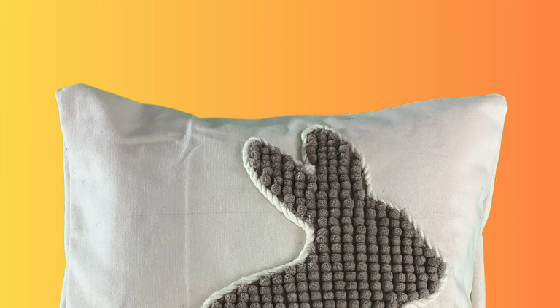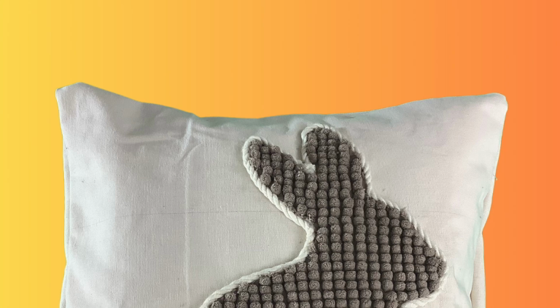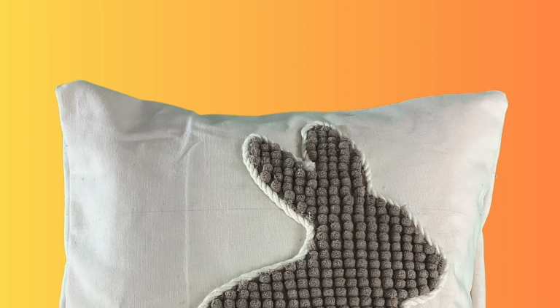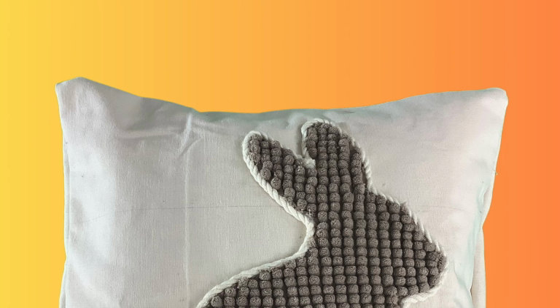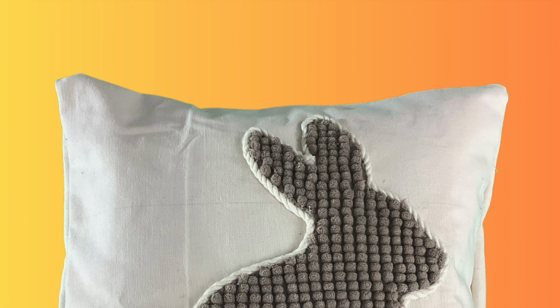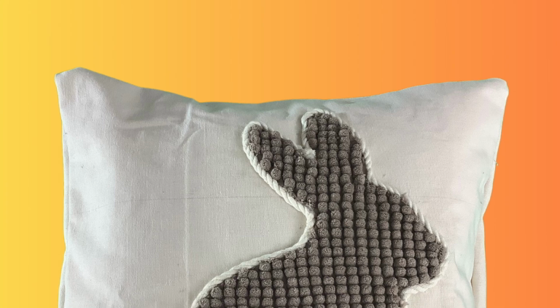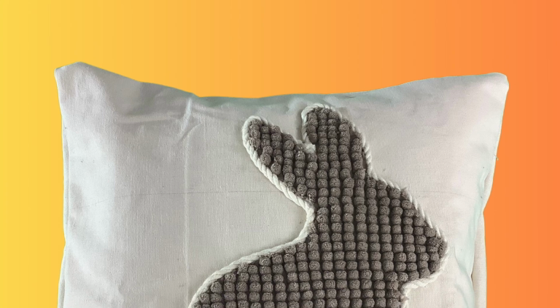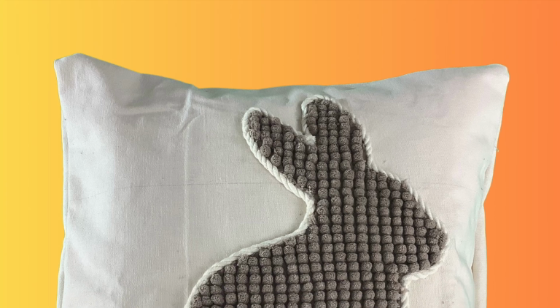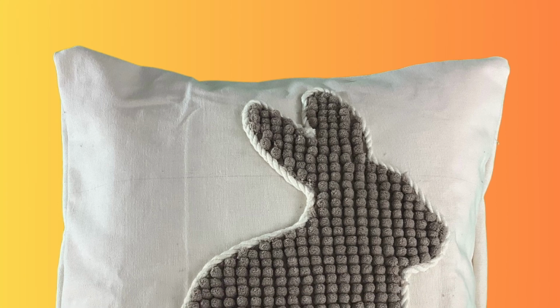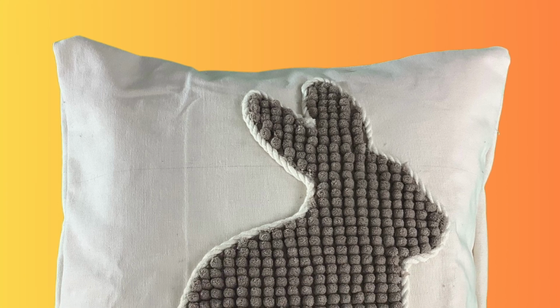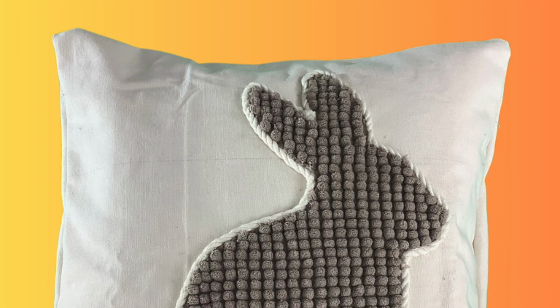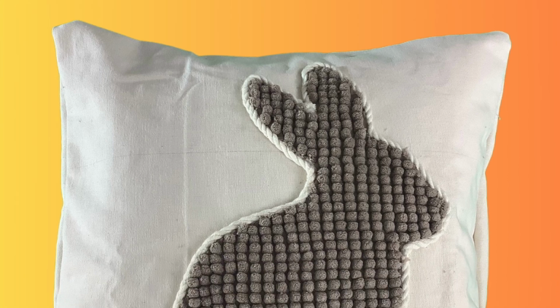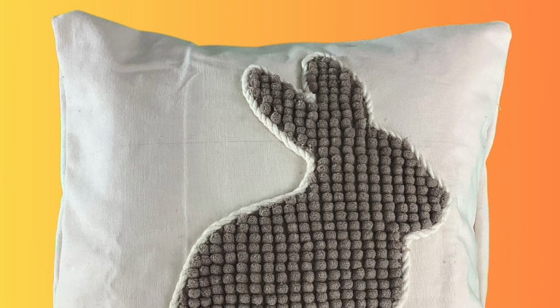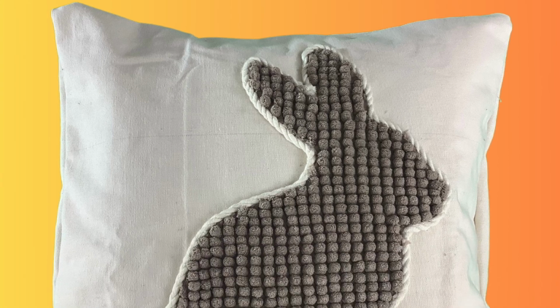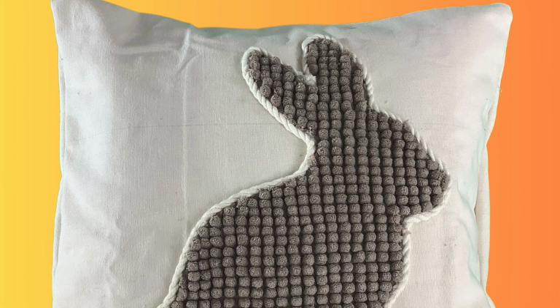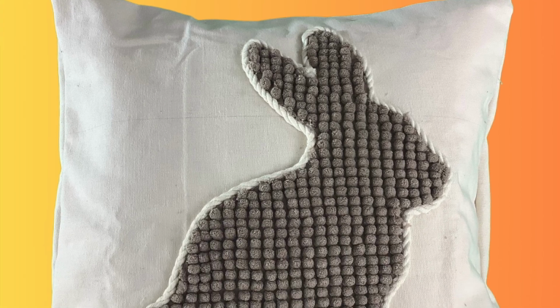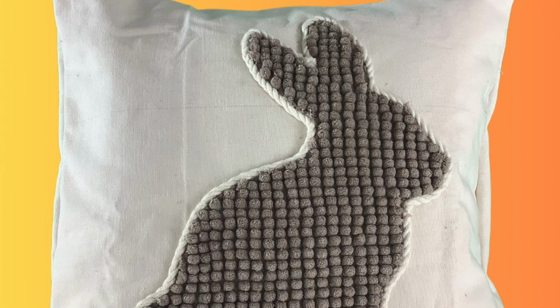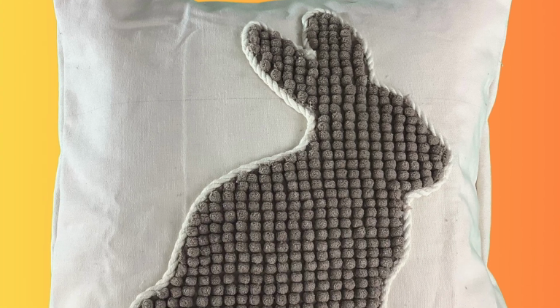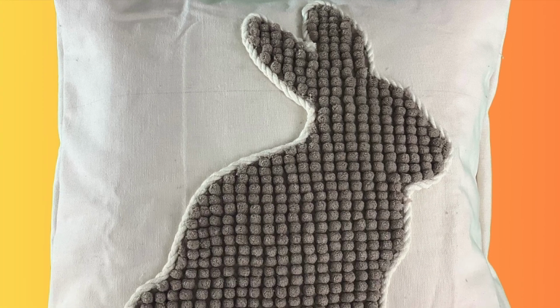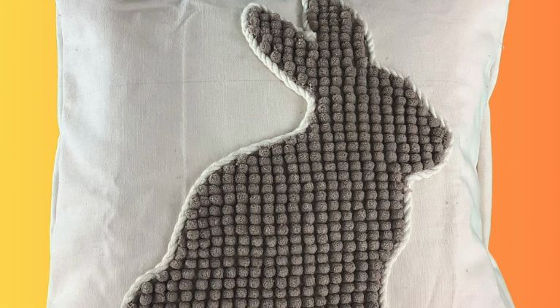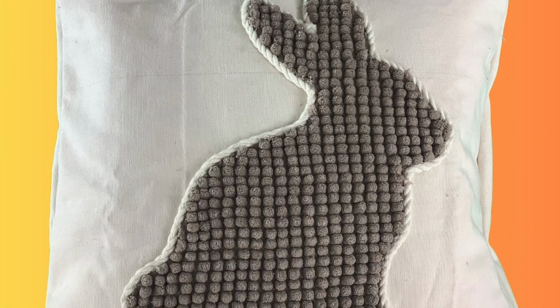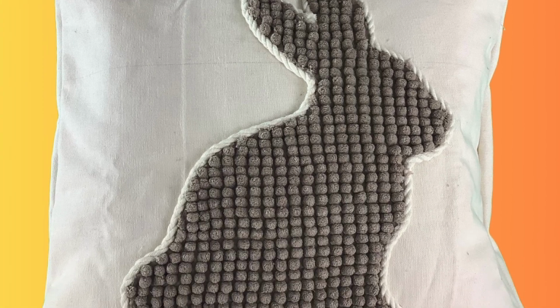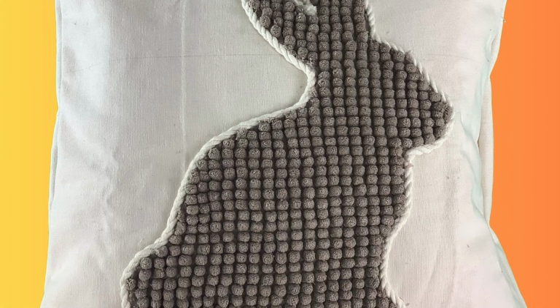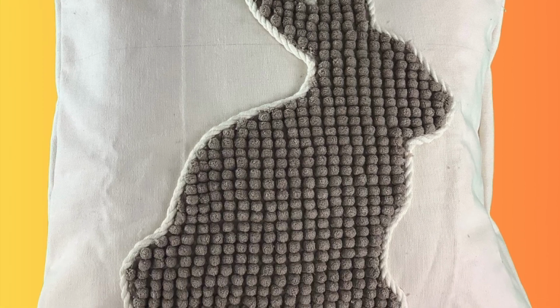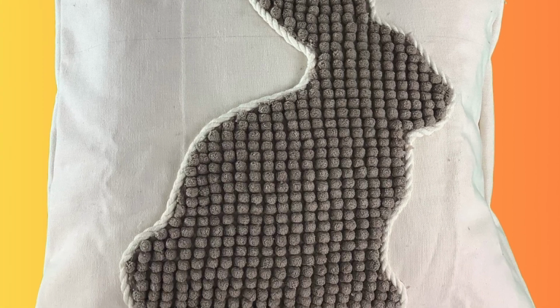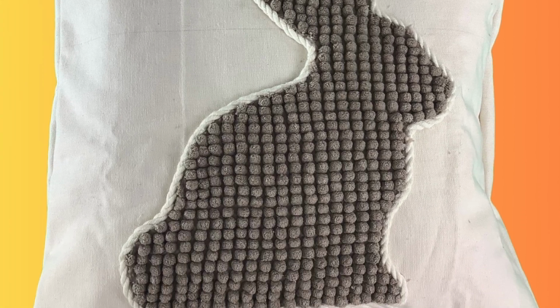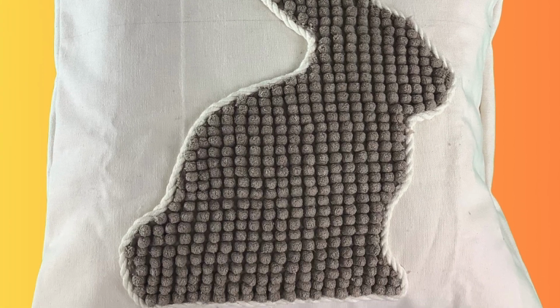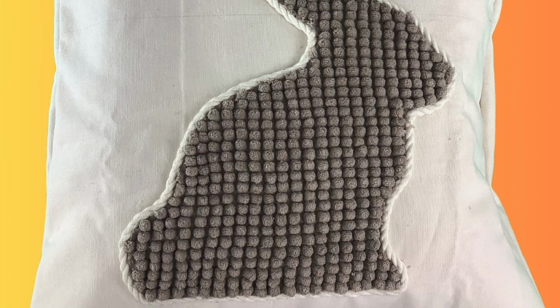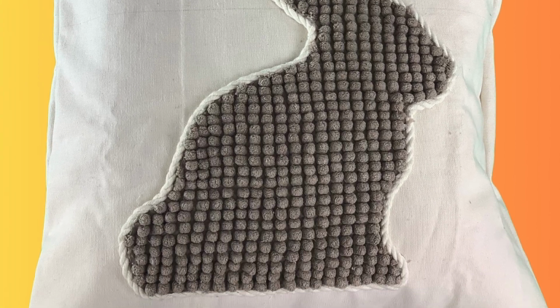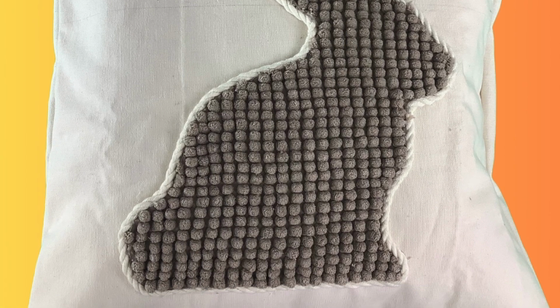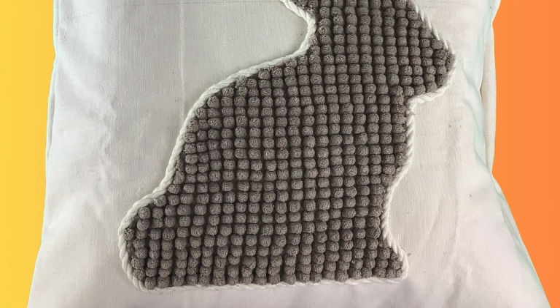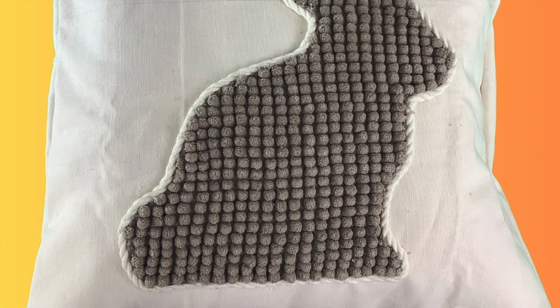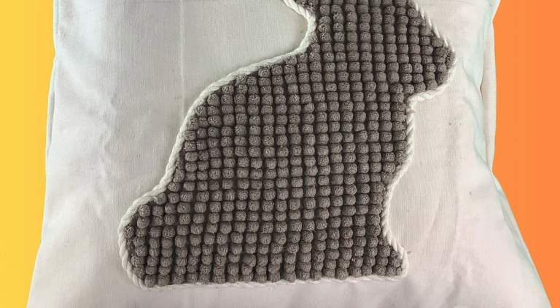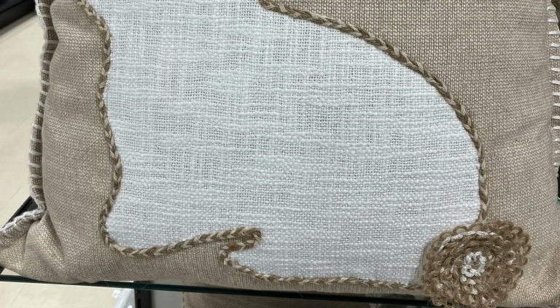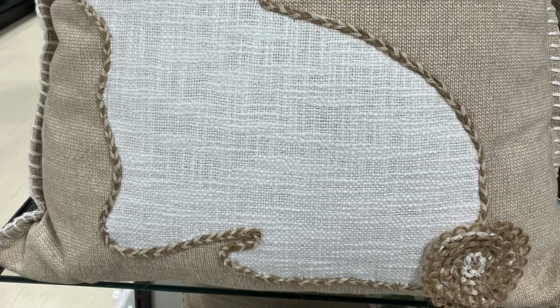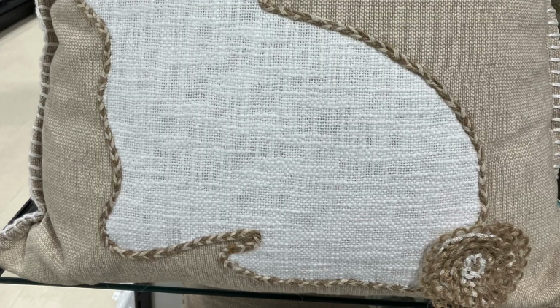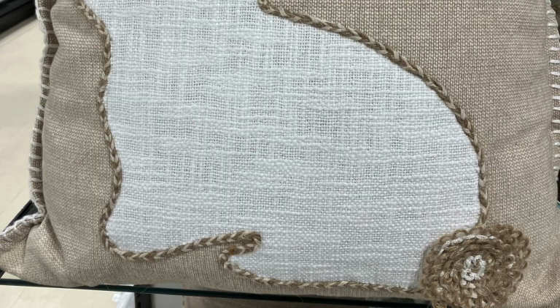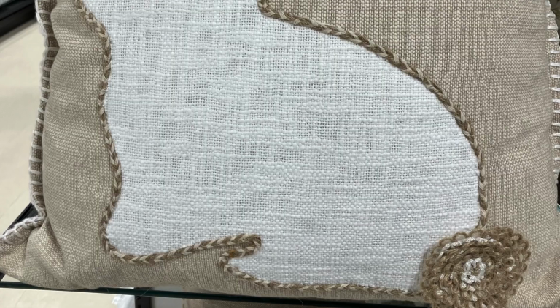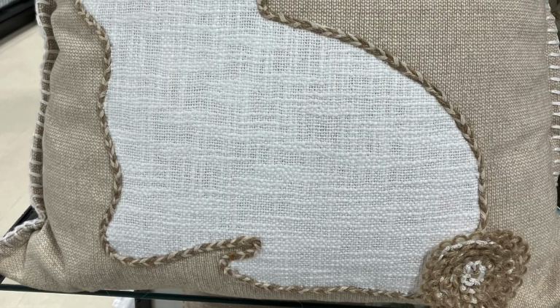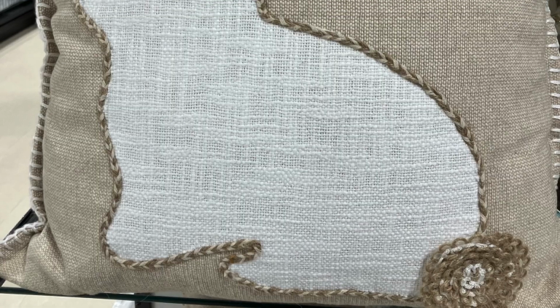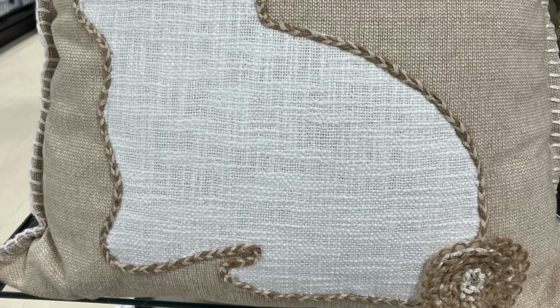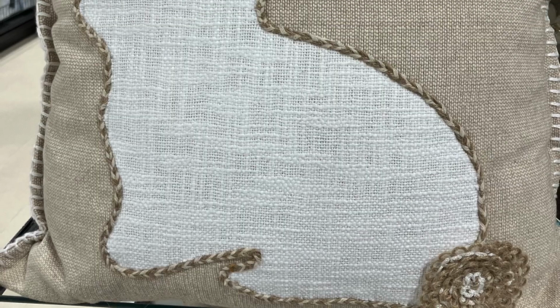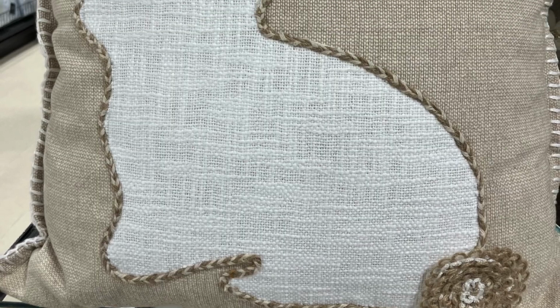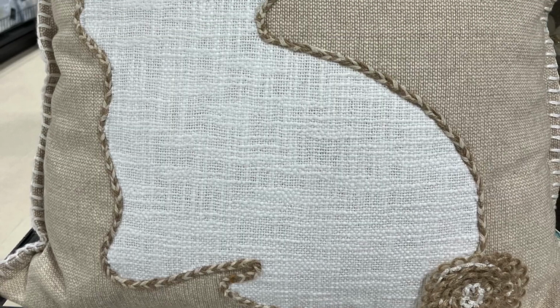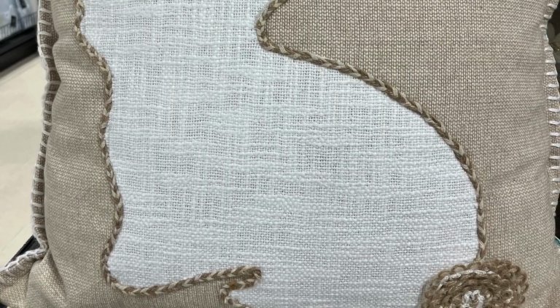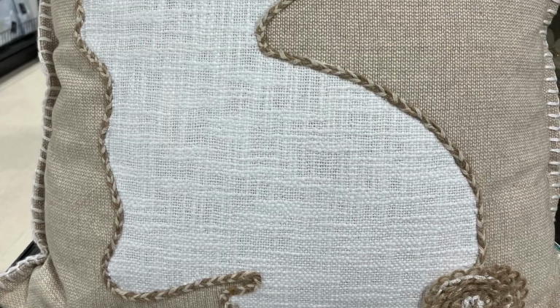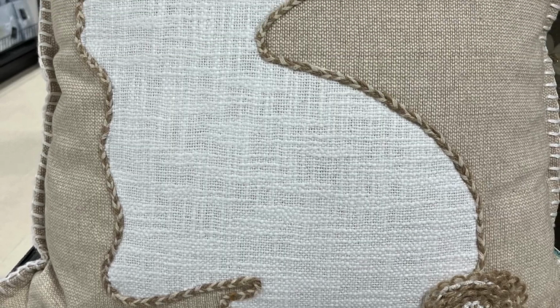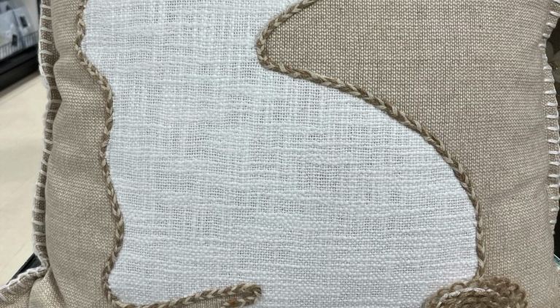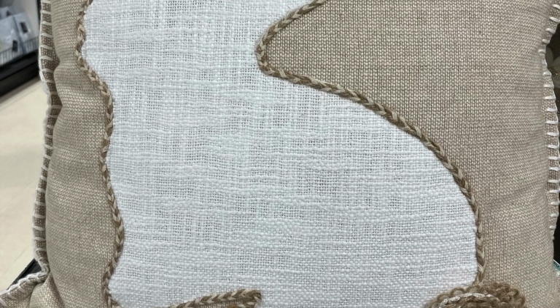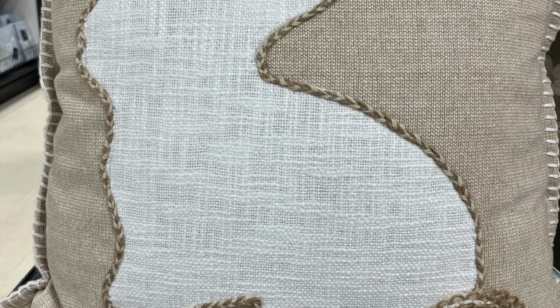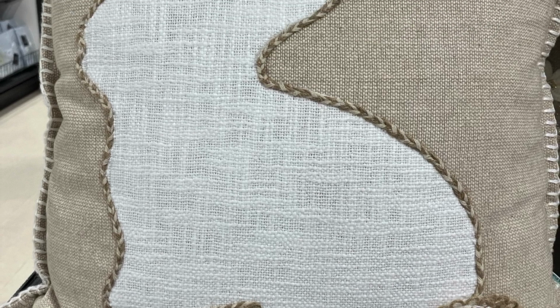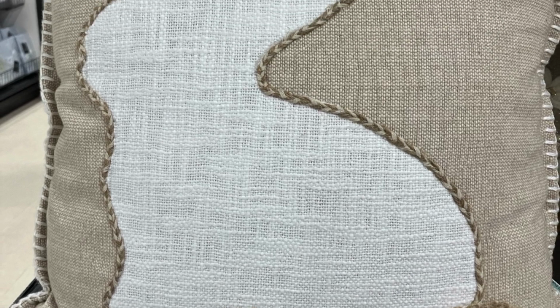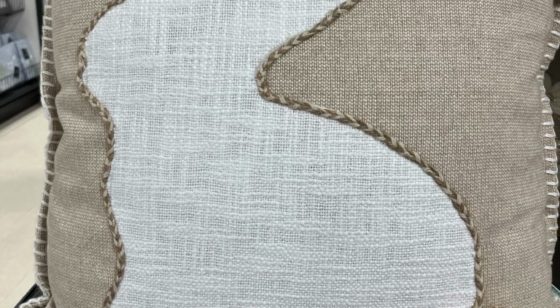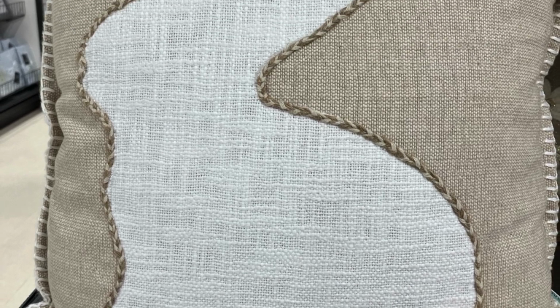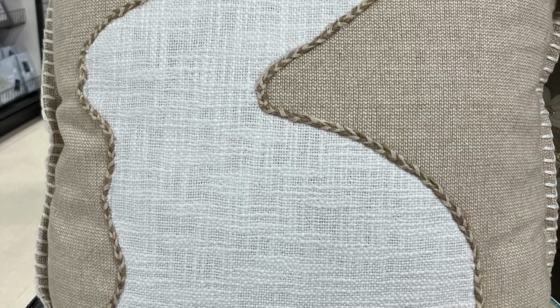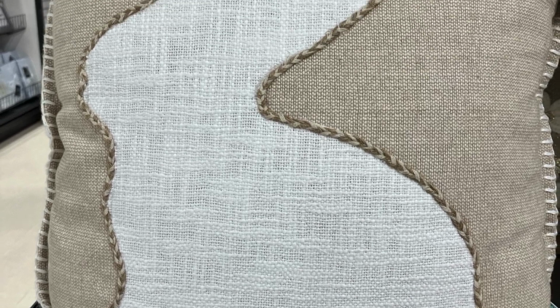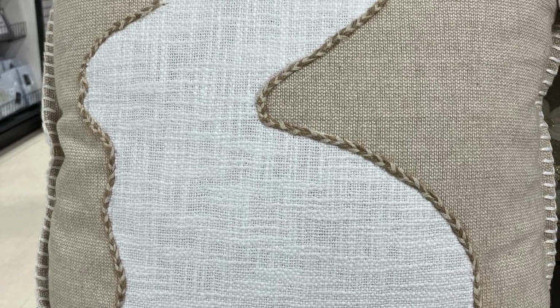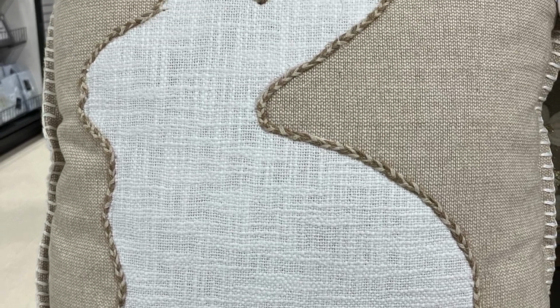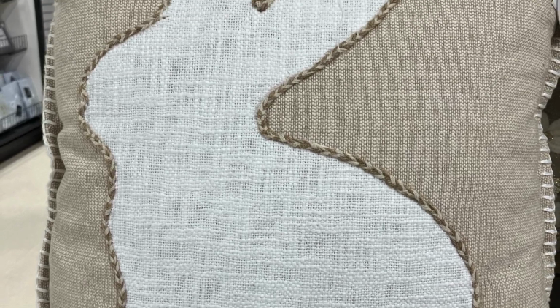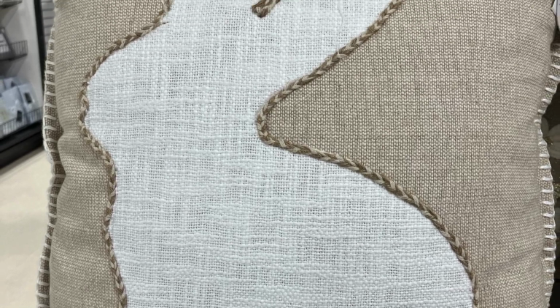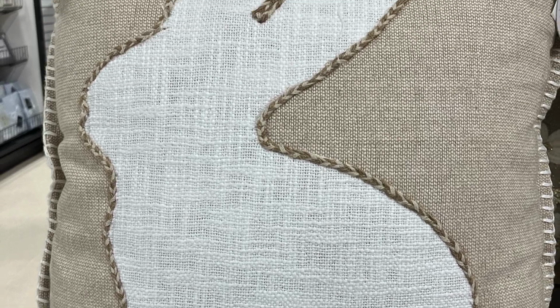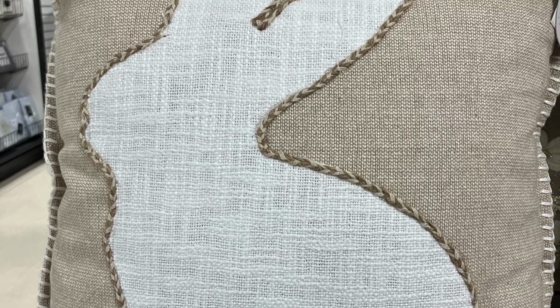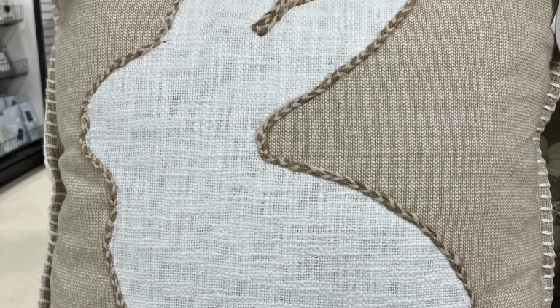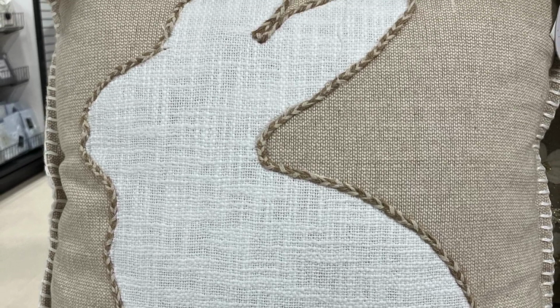Hello and welcome back. Today we're going to be doing a hack of this TJ Maxx bunny cushion and a whole lot more.